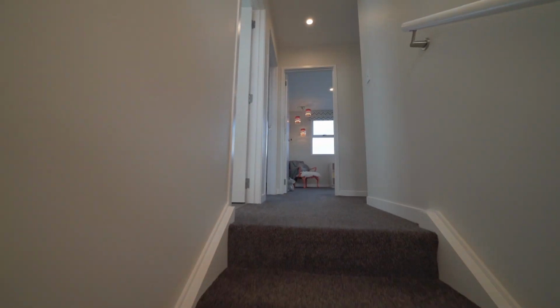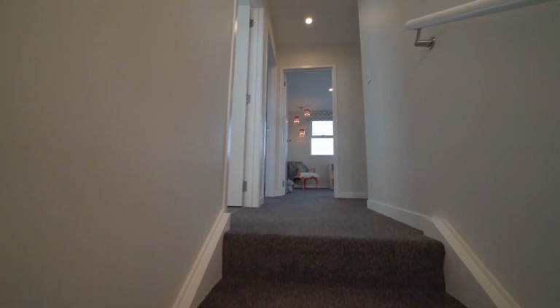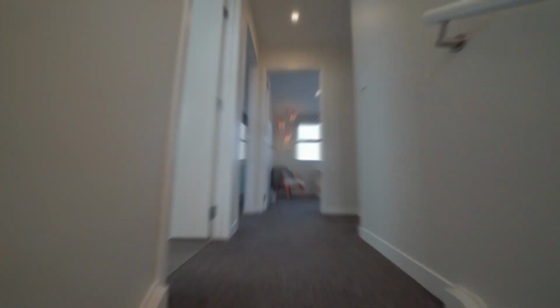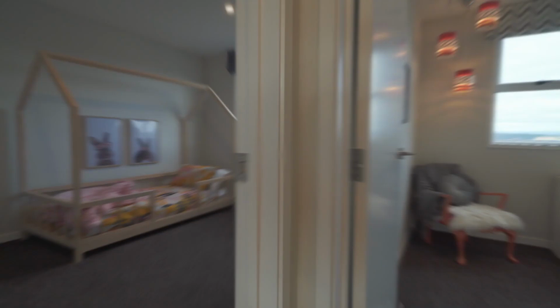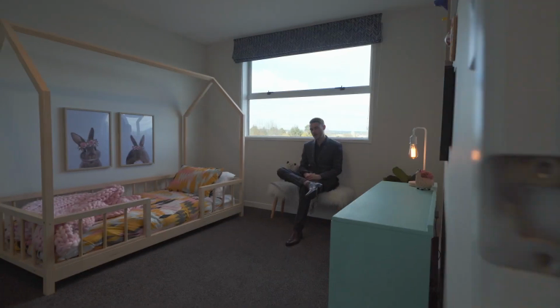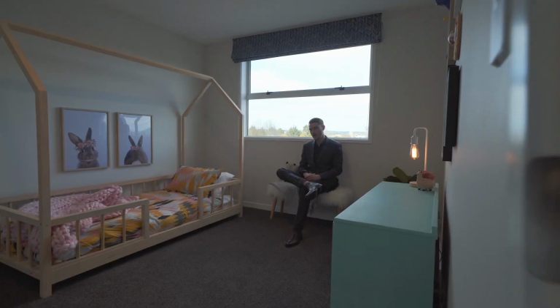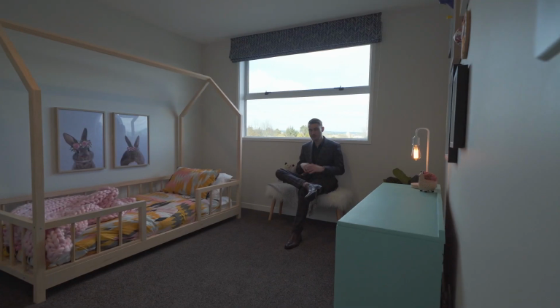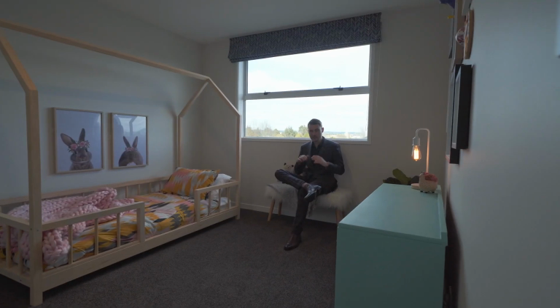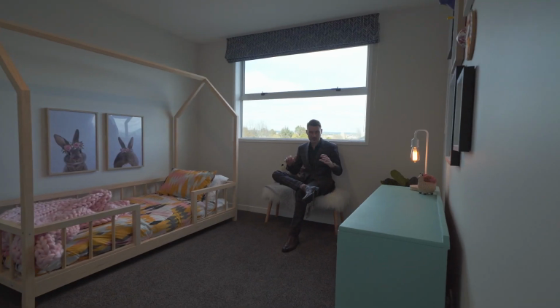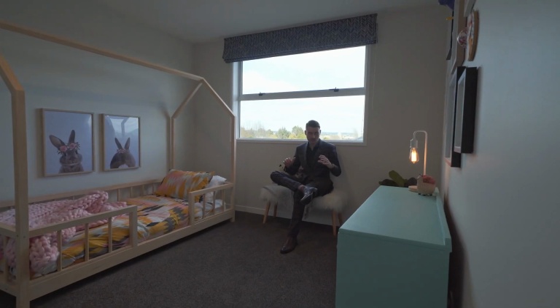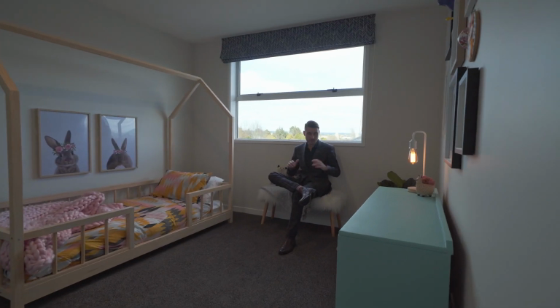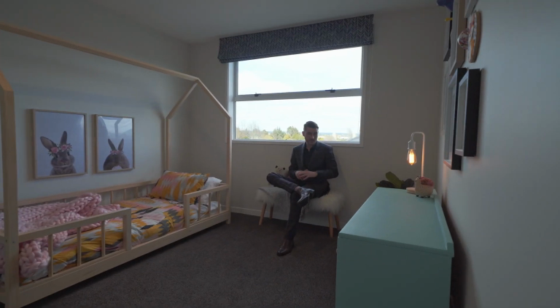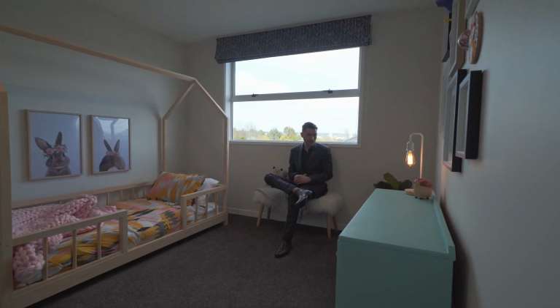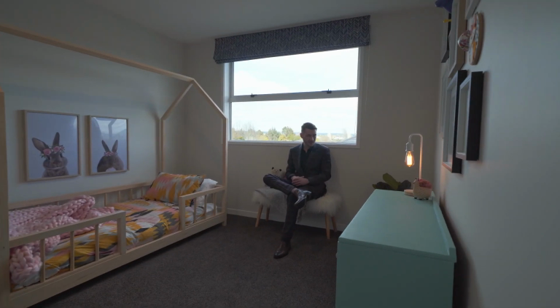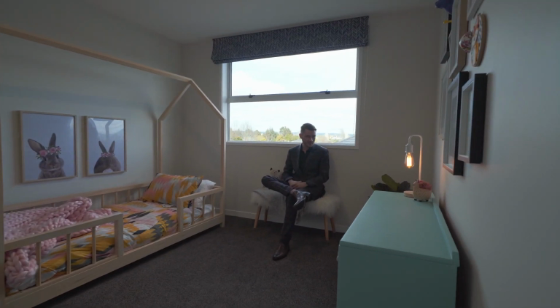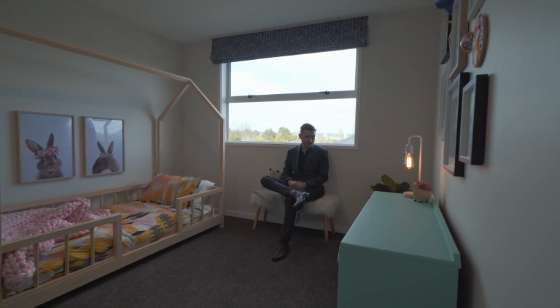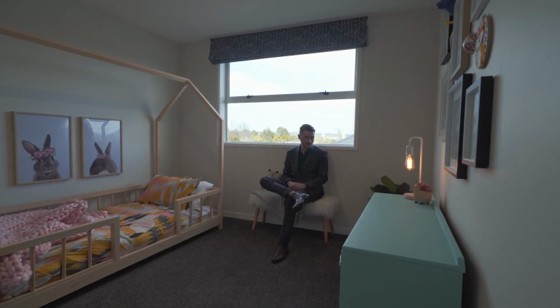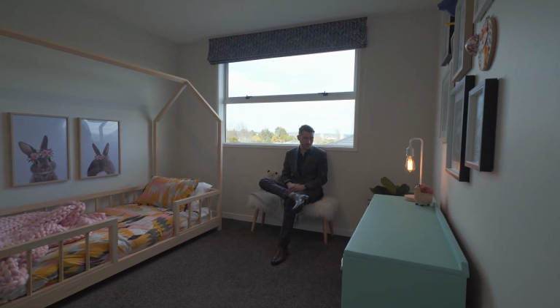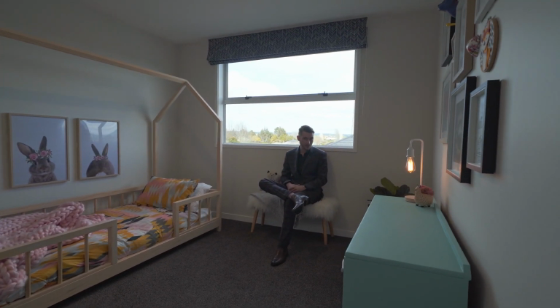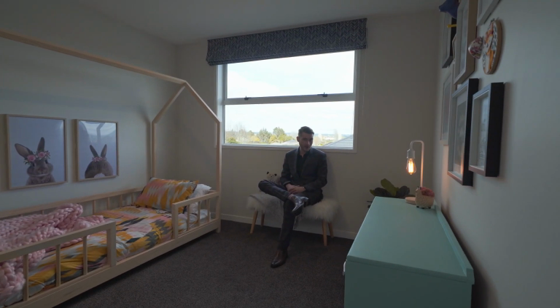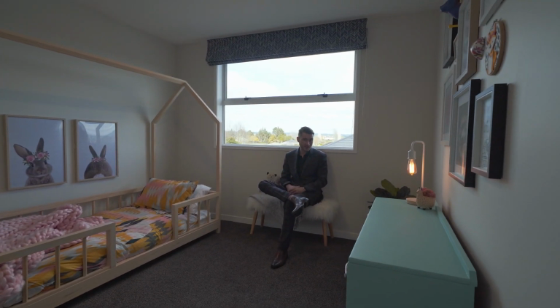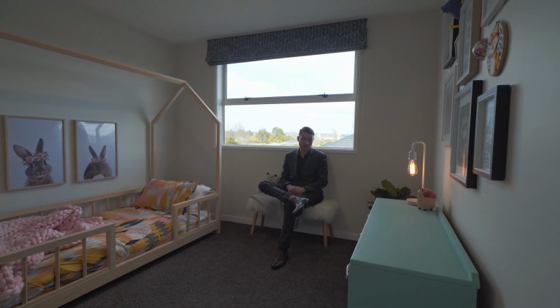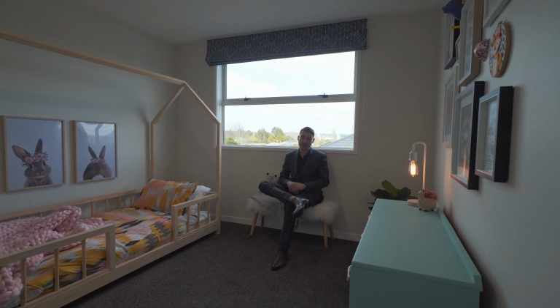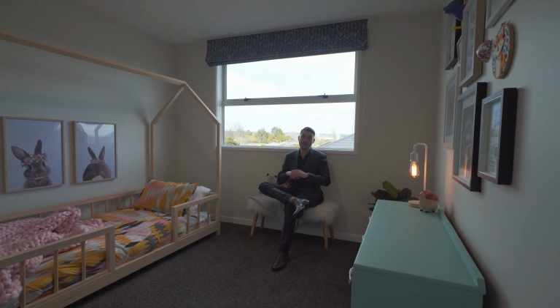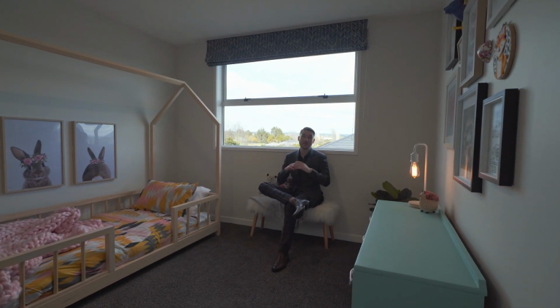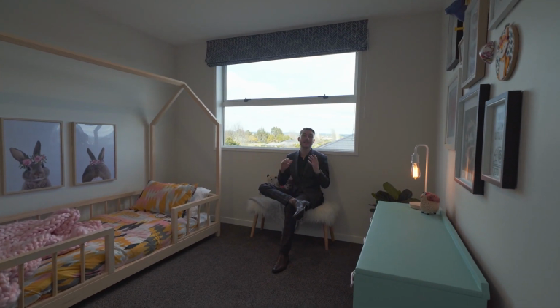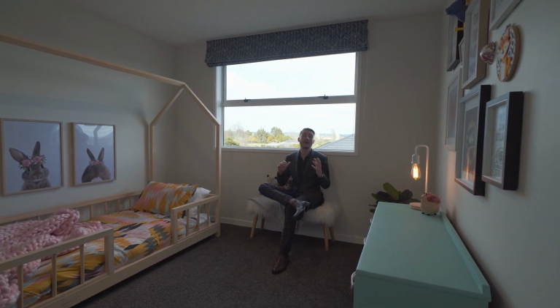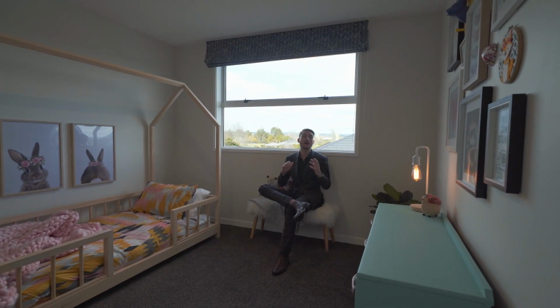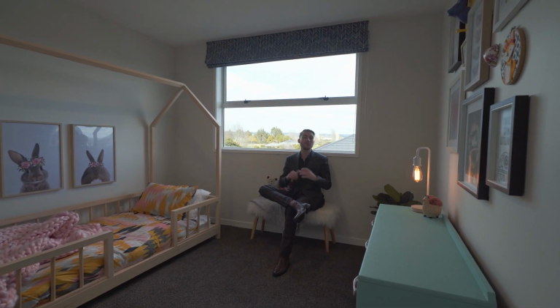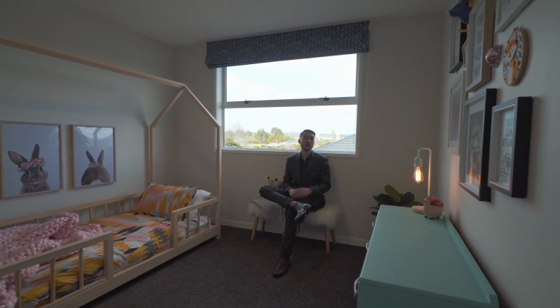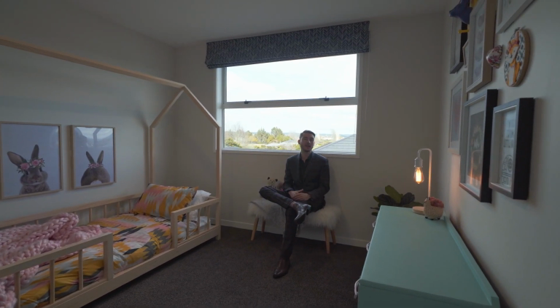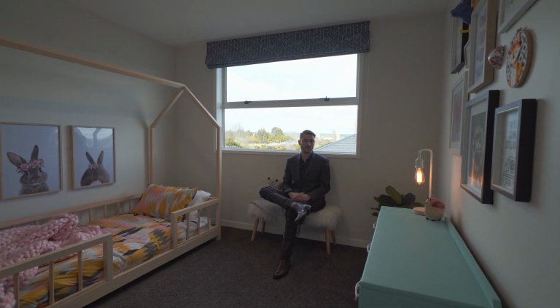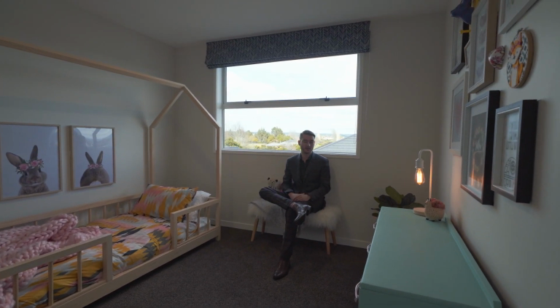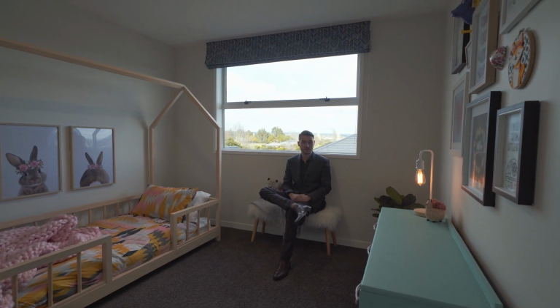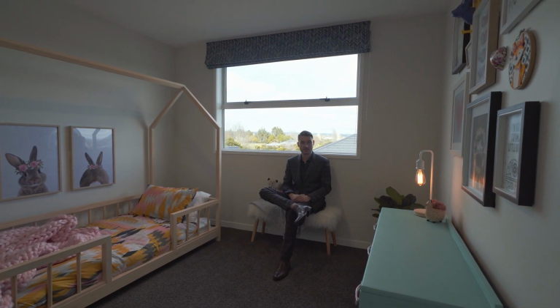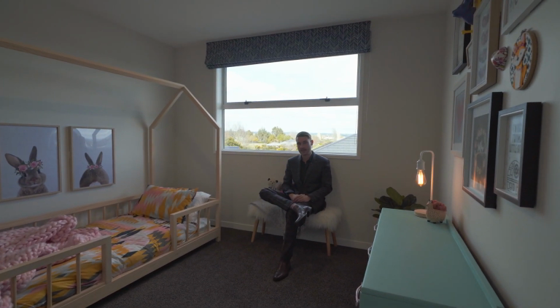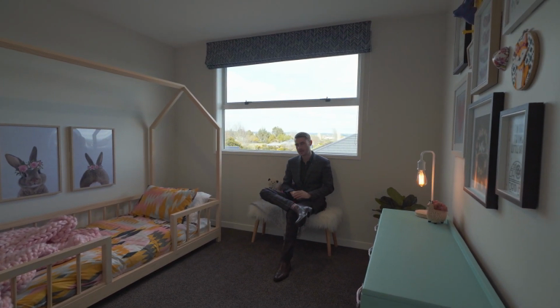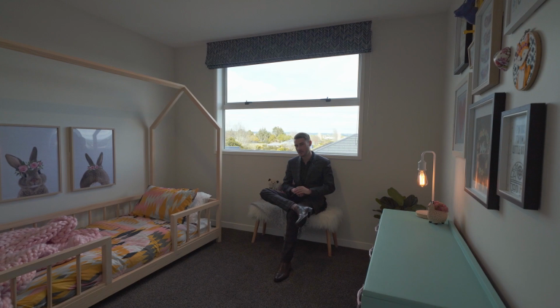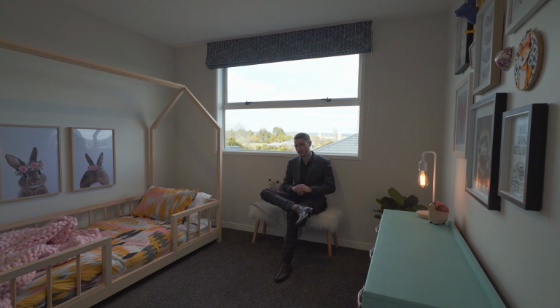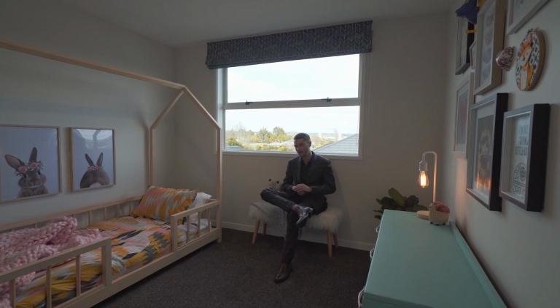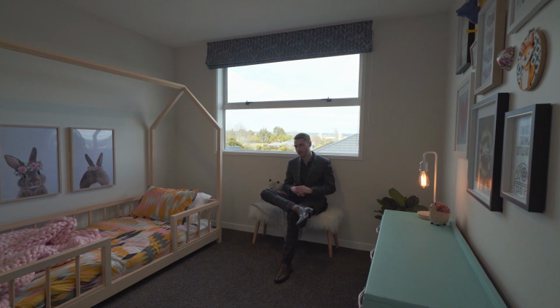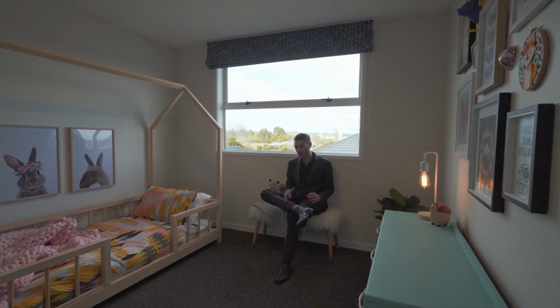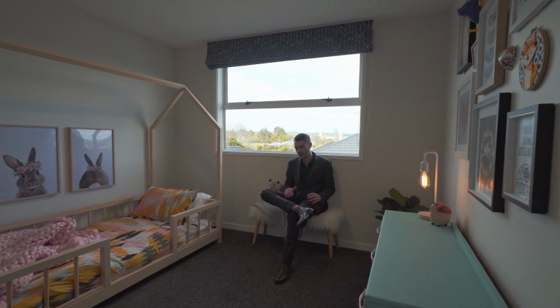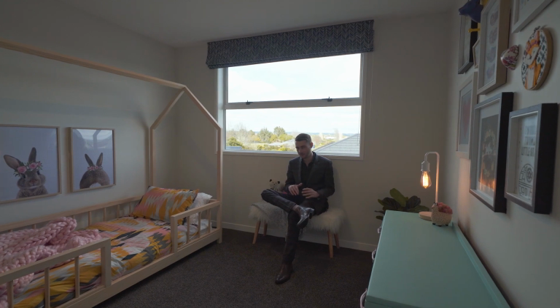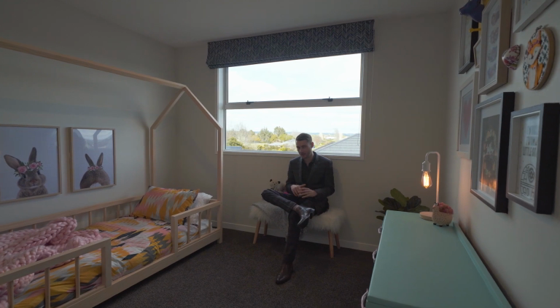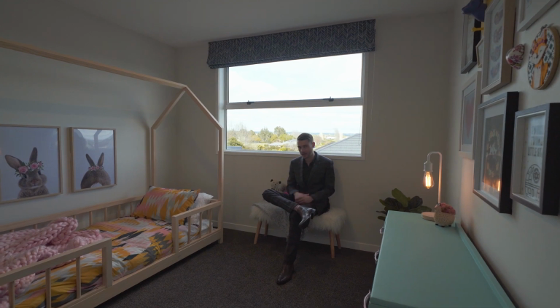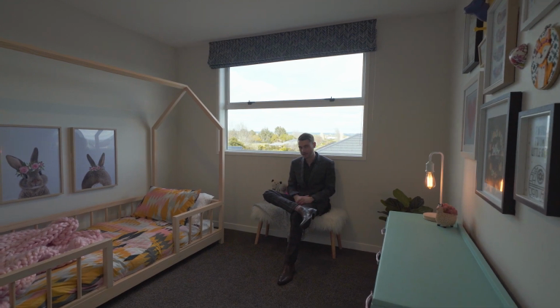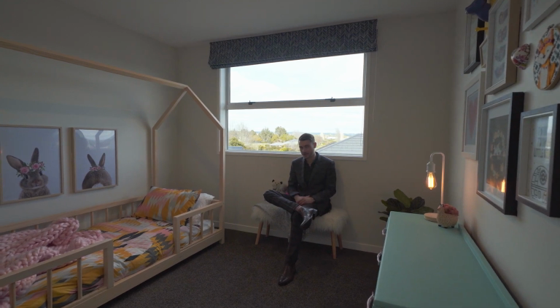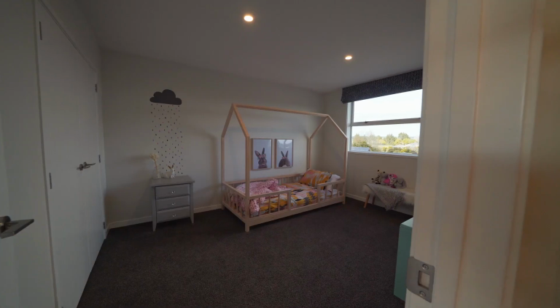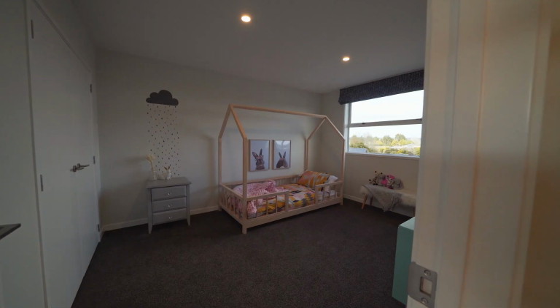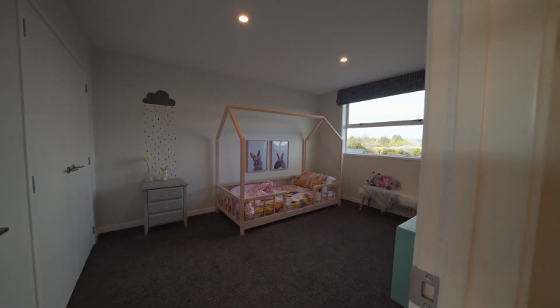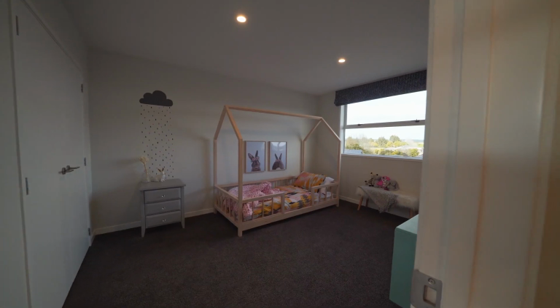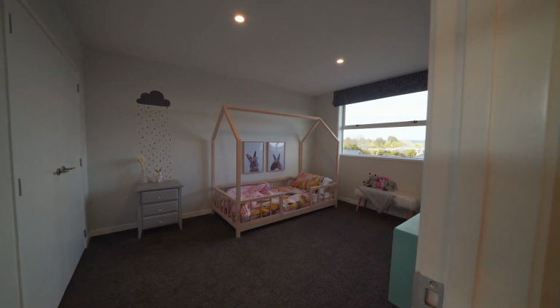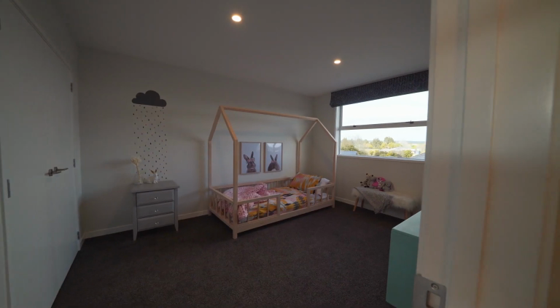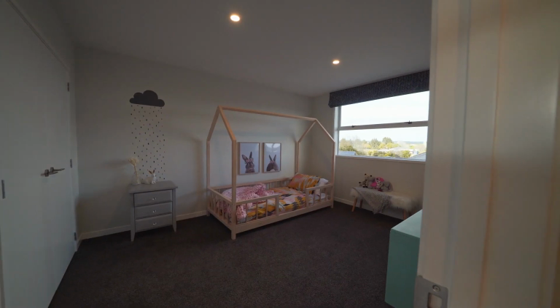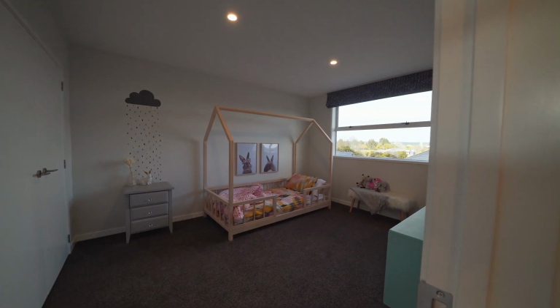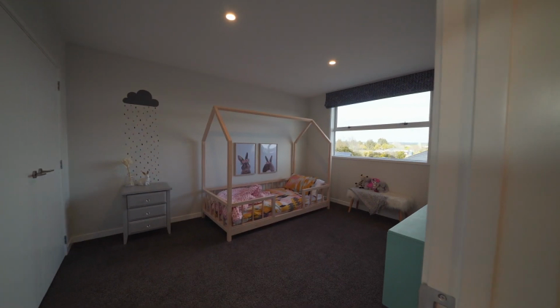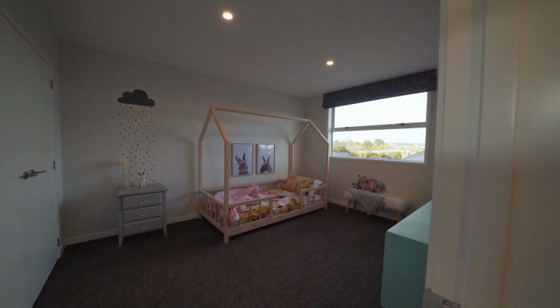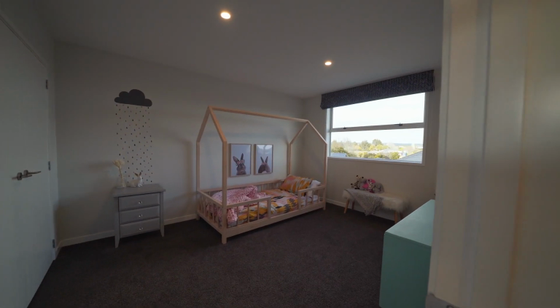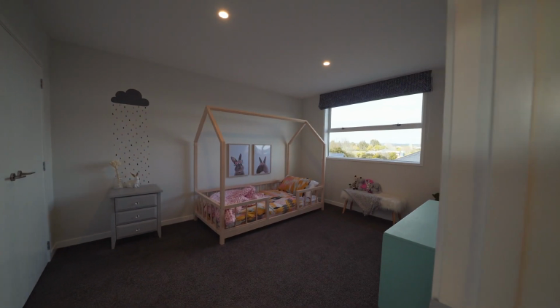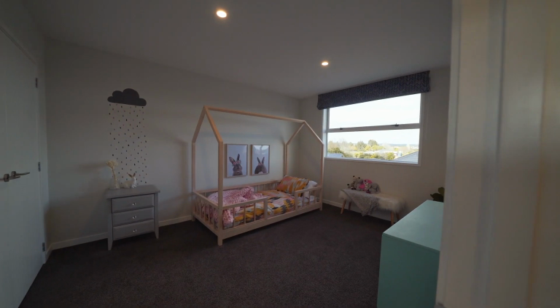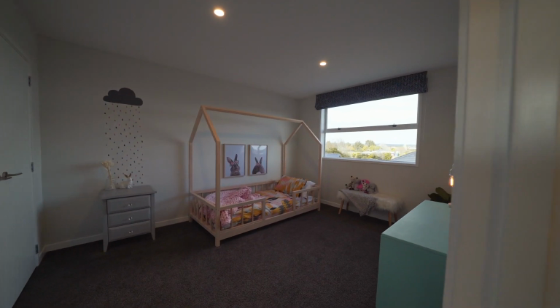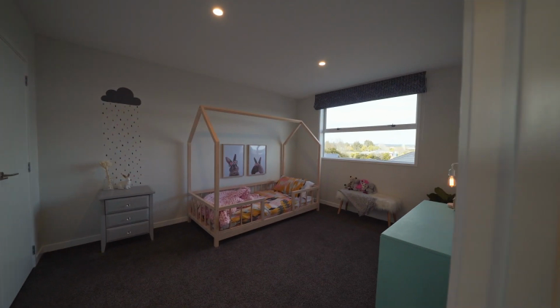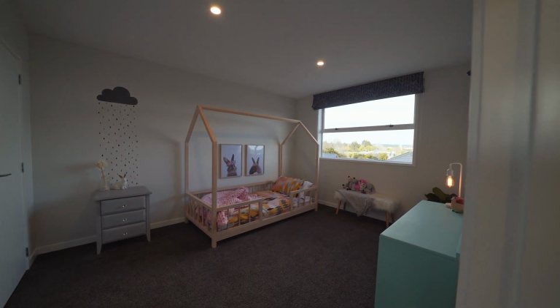The bedrooms are situated on the upper level, taking full advantage of those panoramic views.